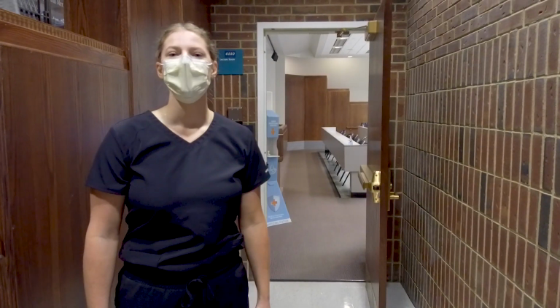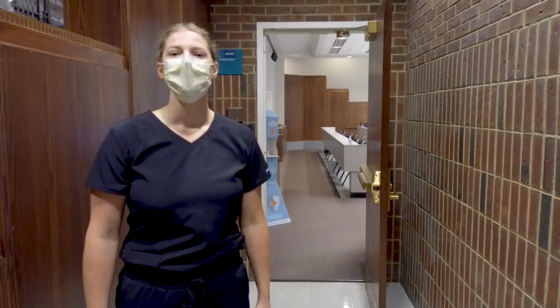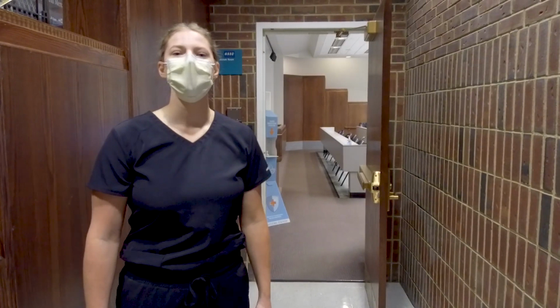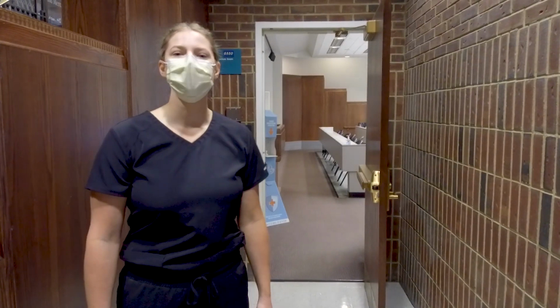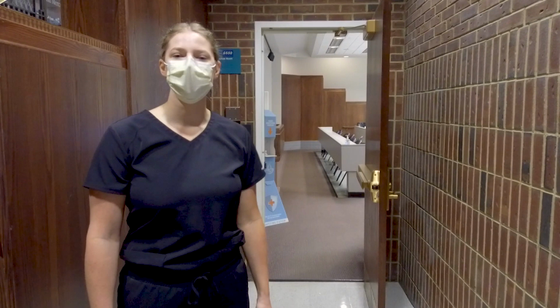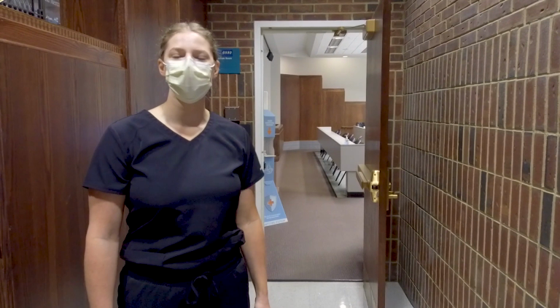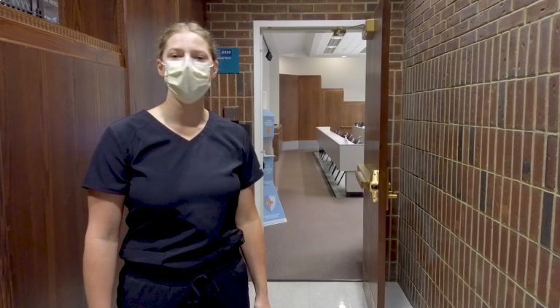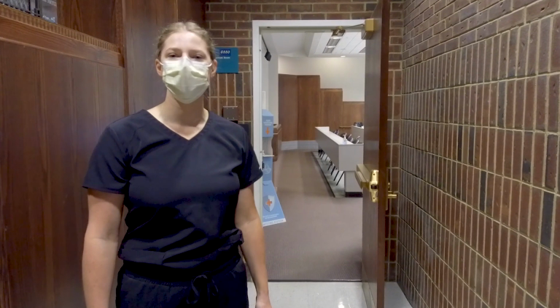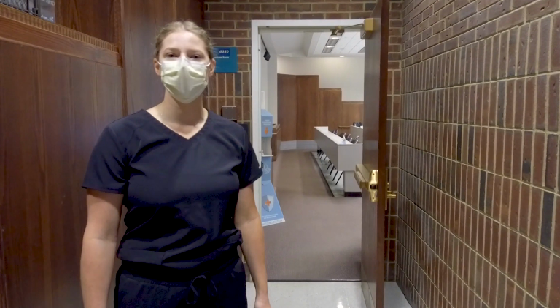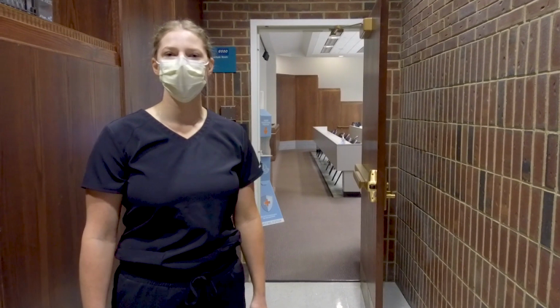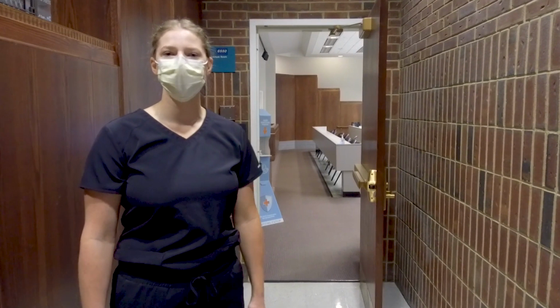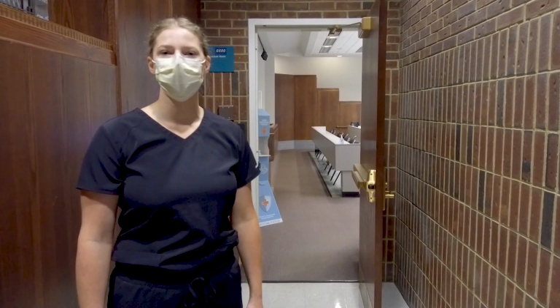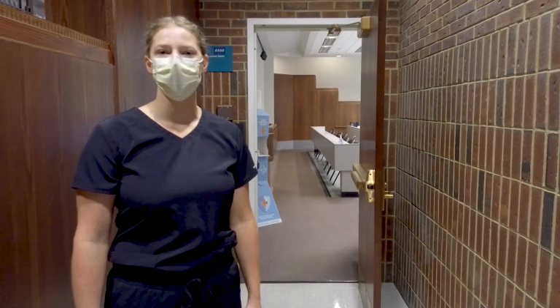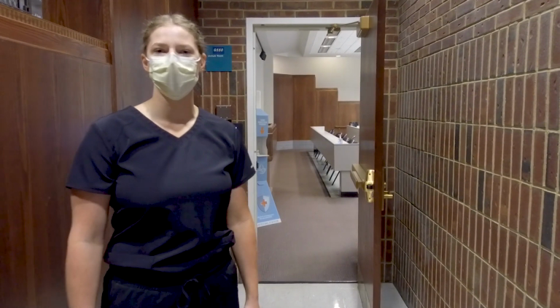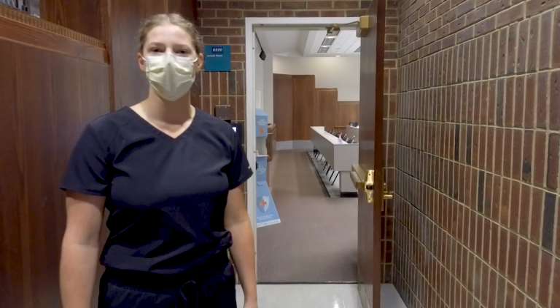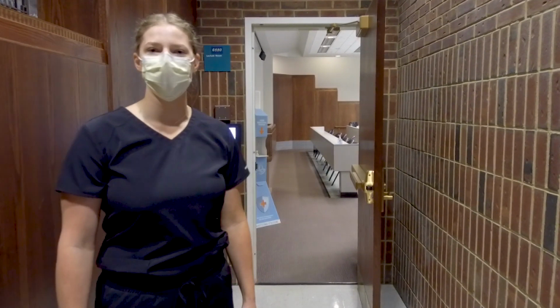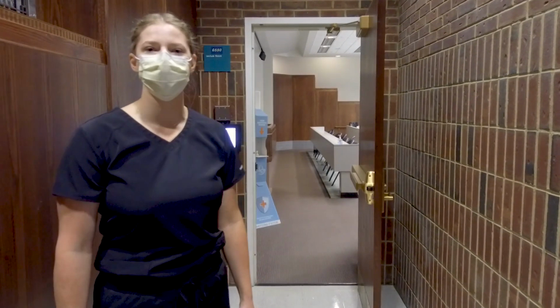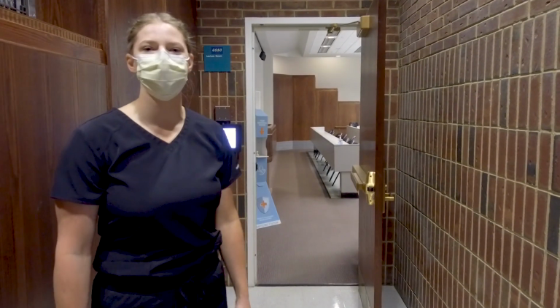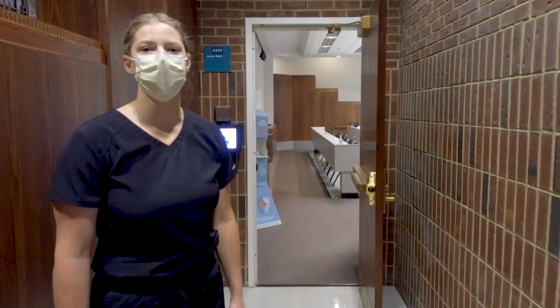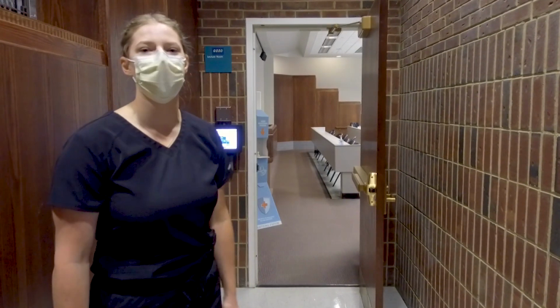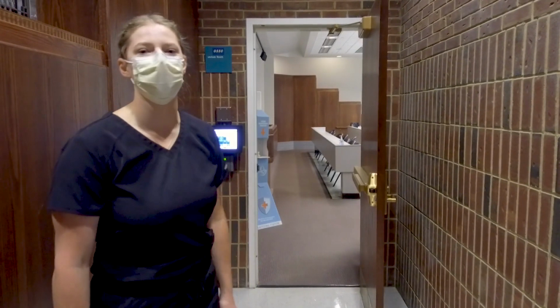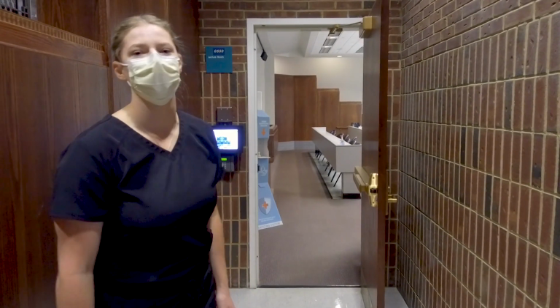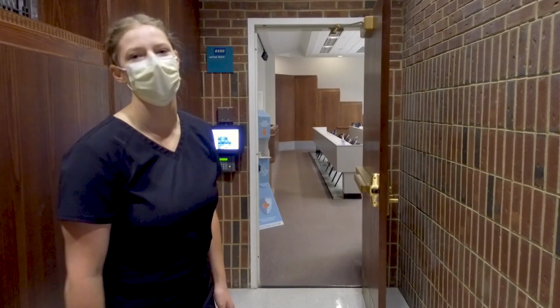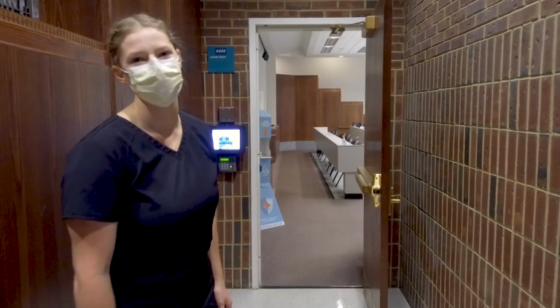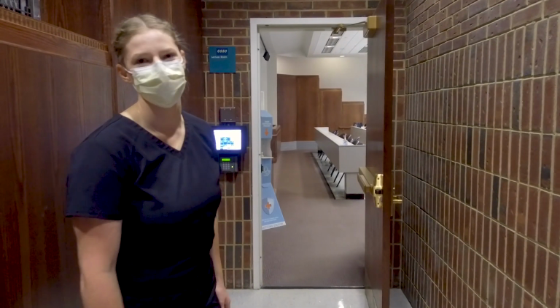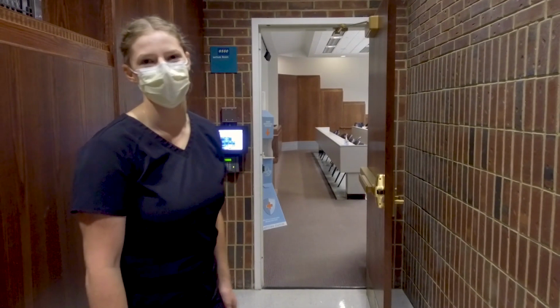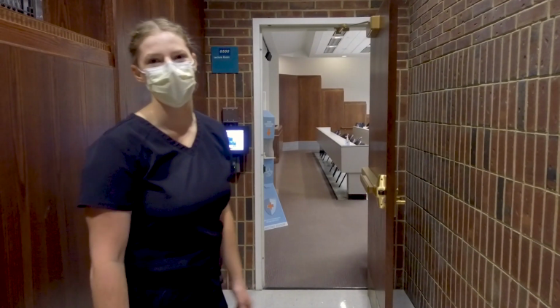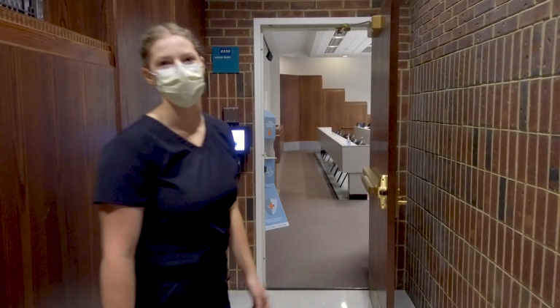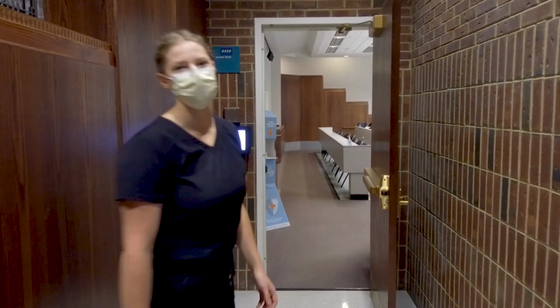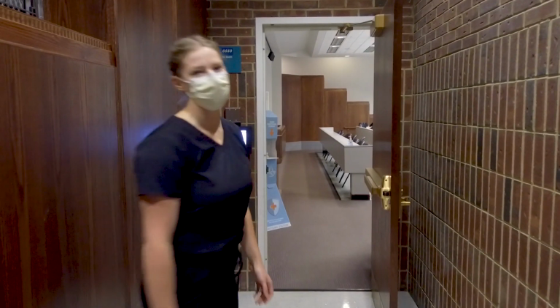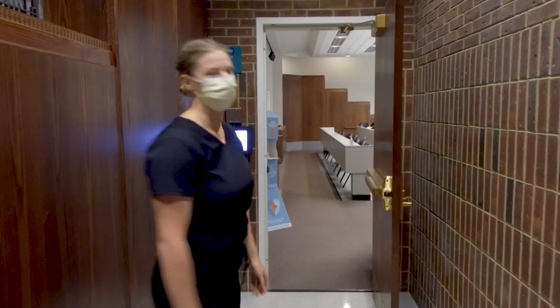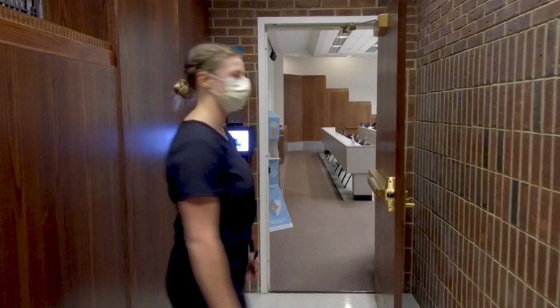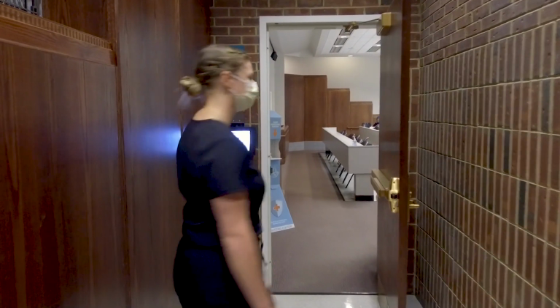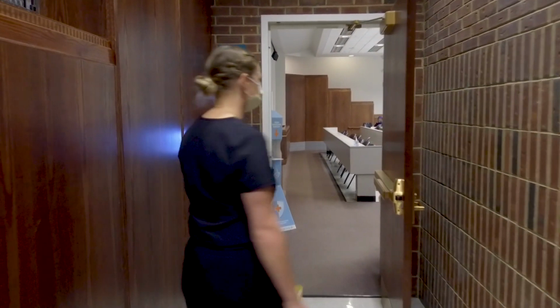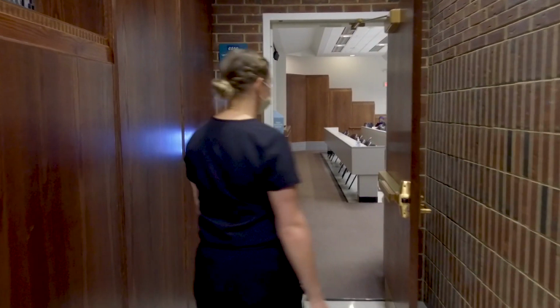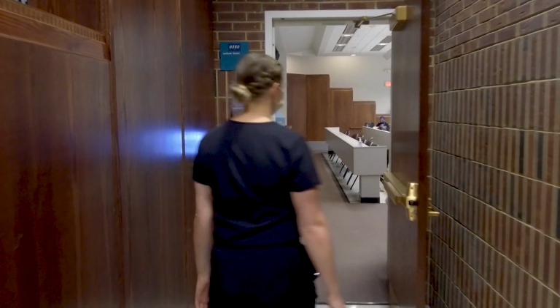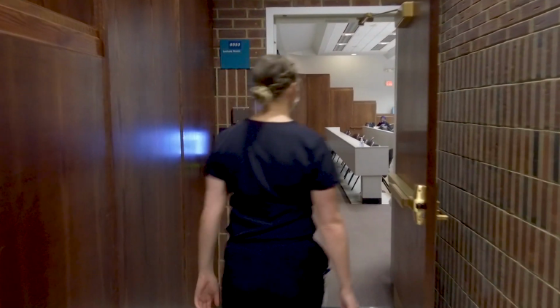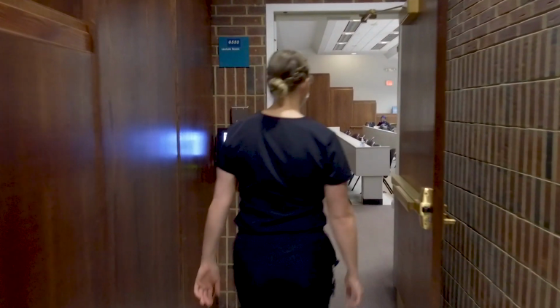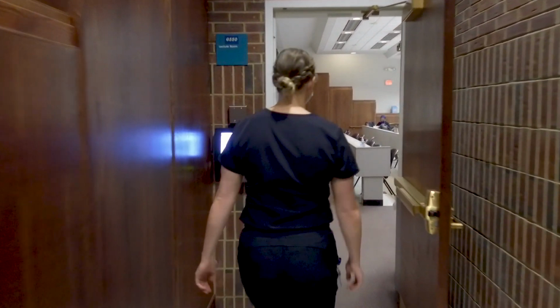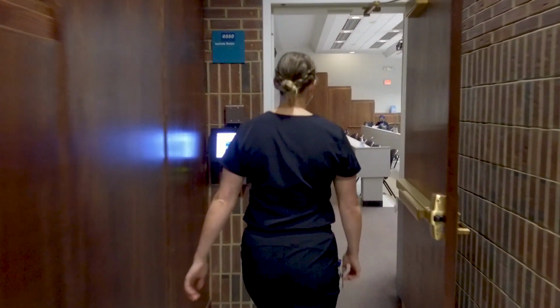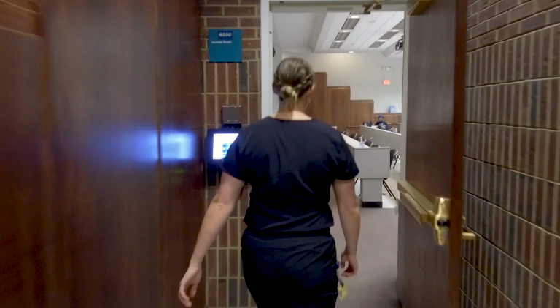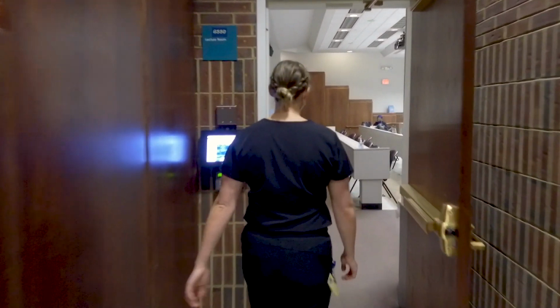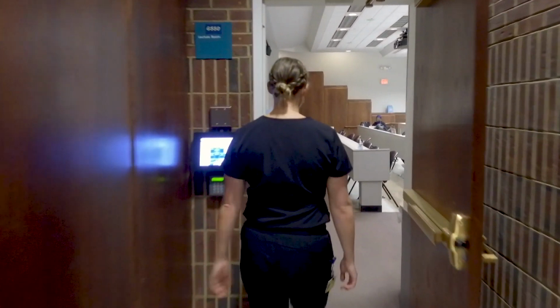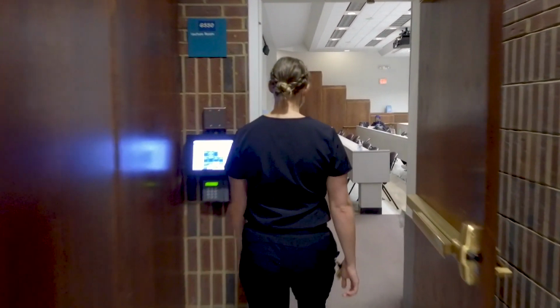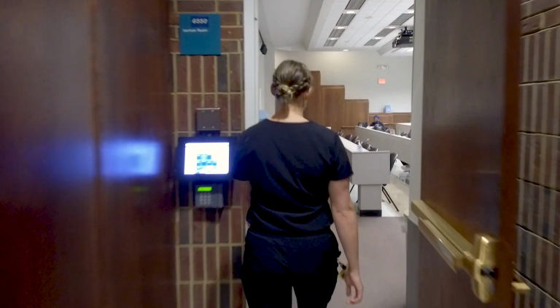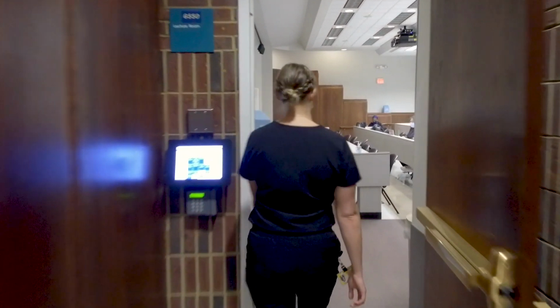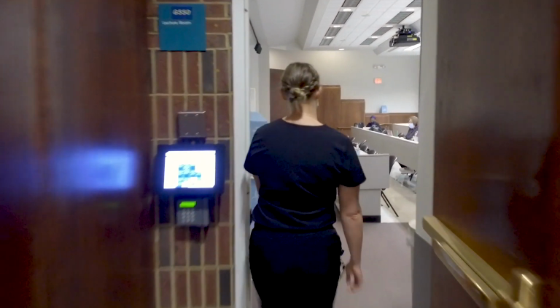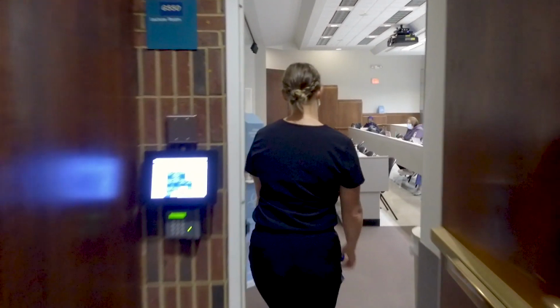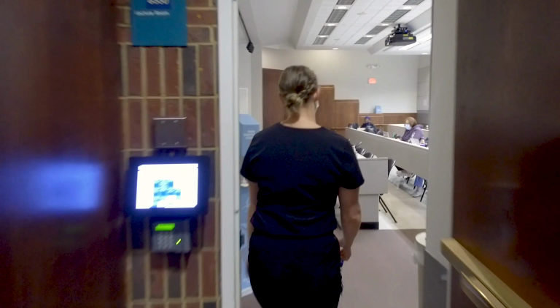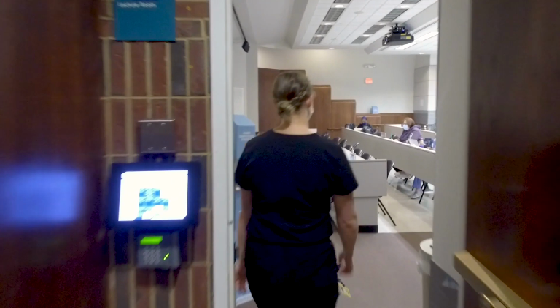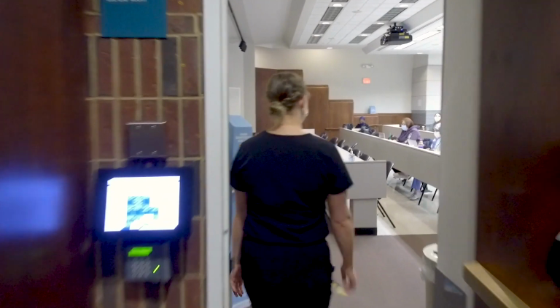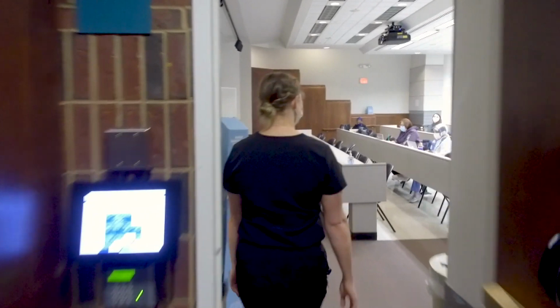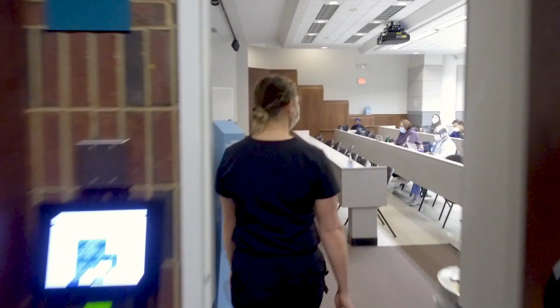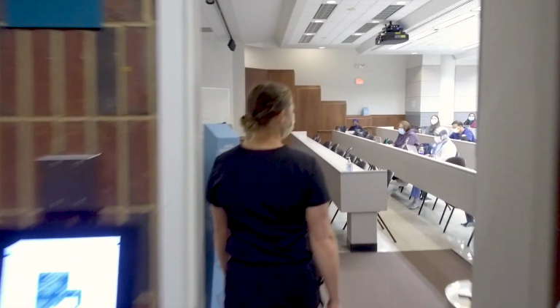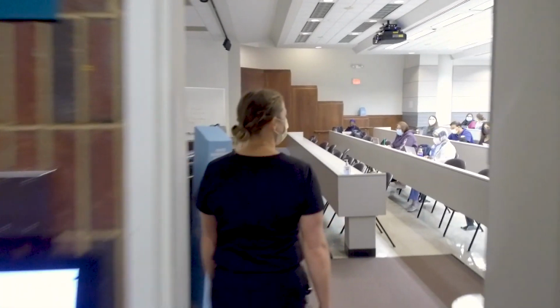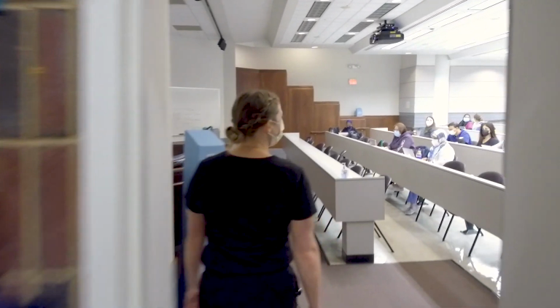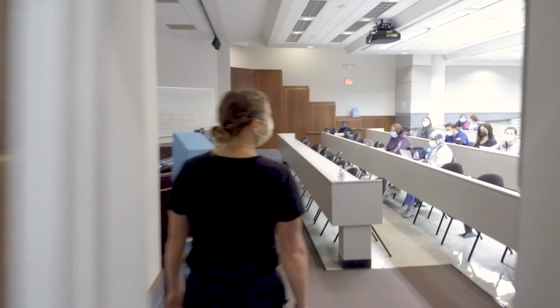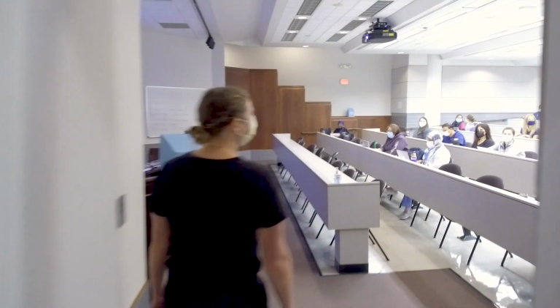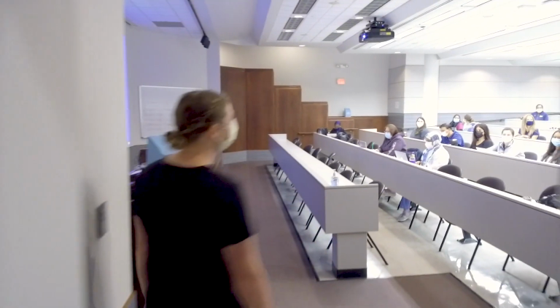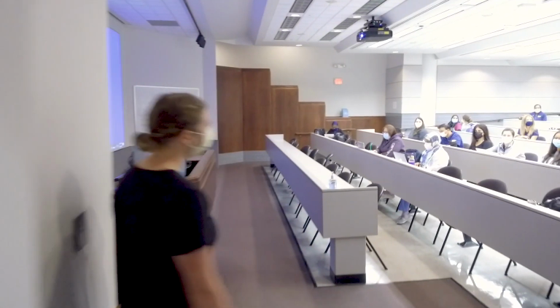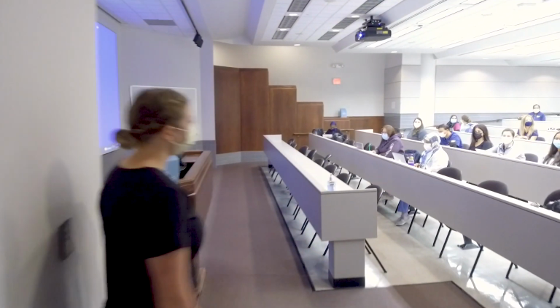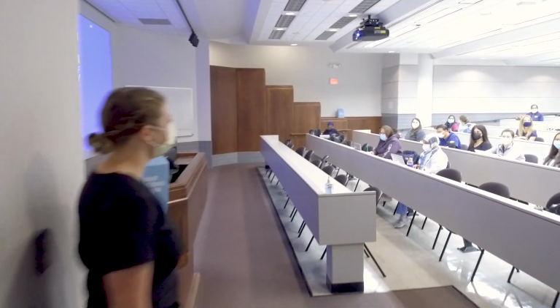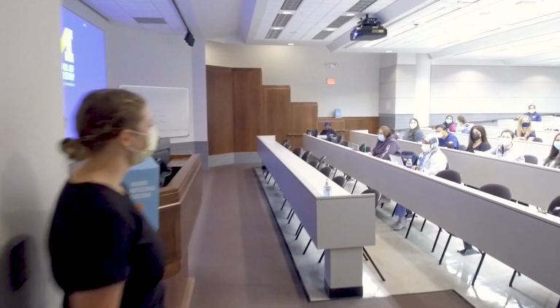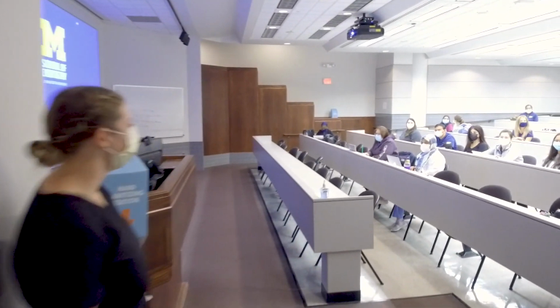Next I'm going to take you into one of the classrooms where all of our lectures are hosted. Good morning everyone.